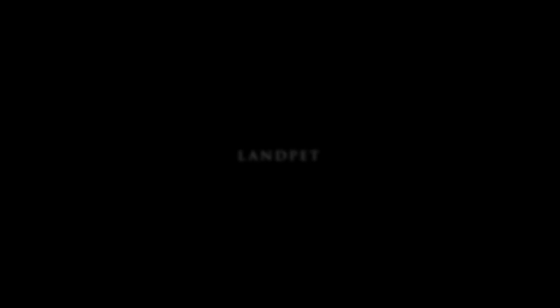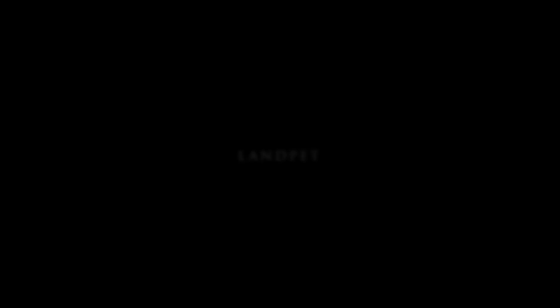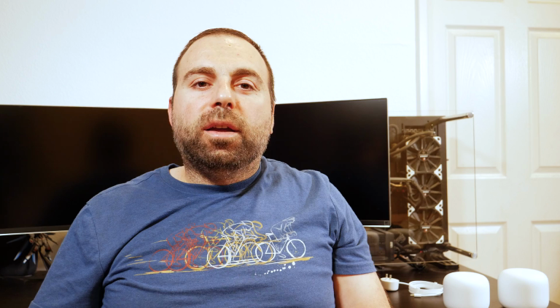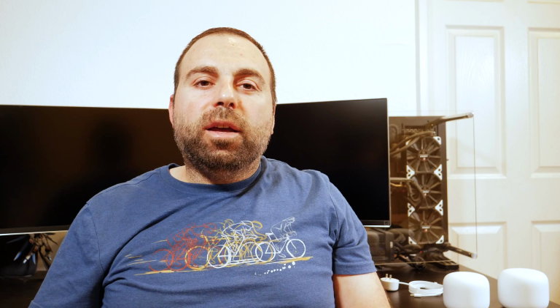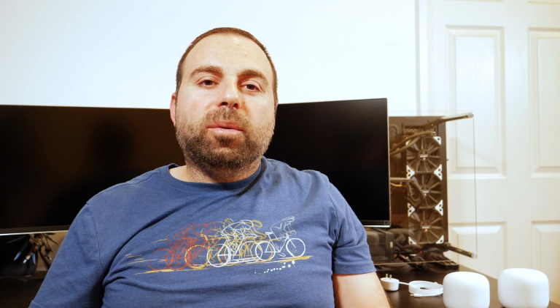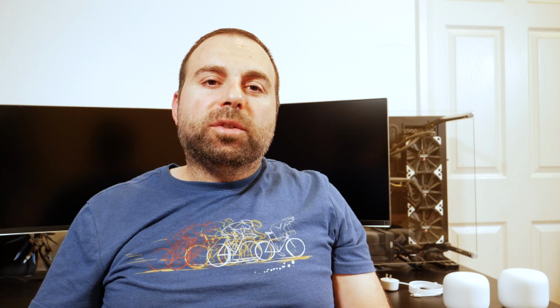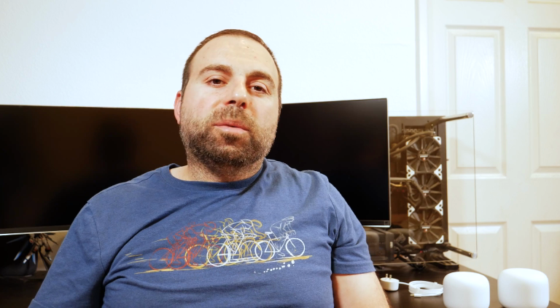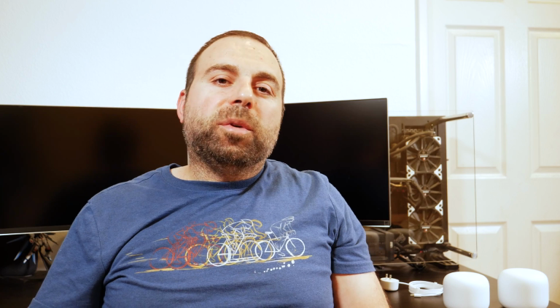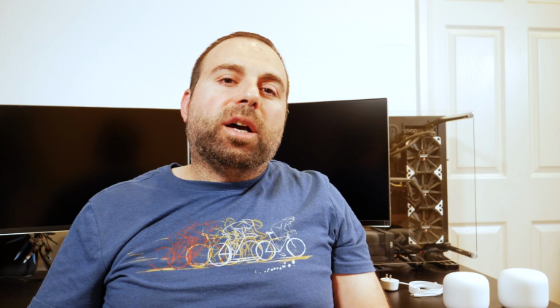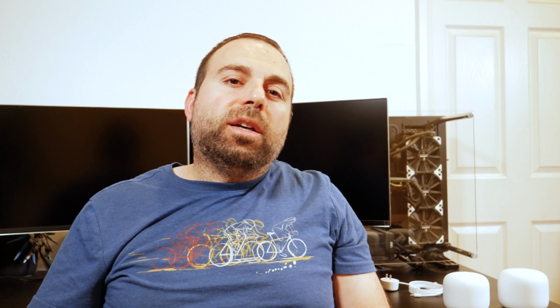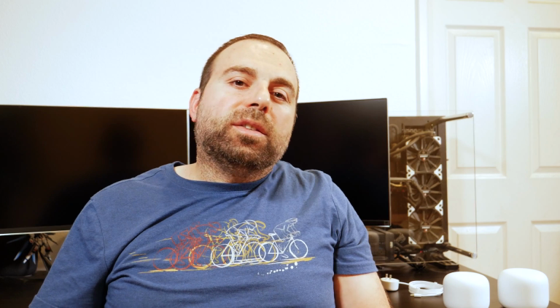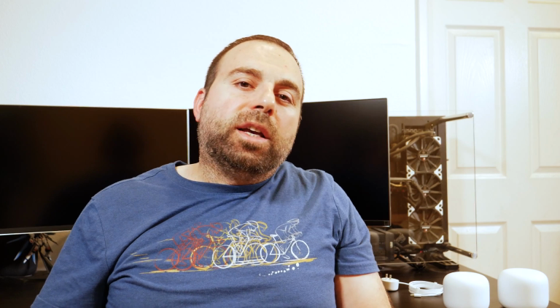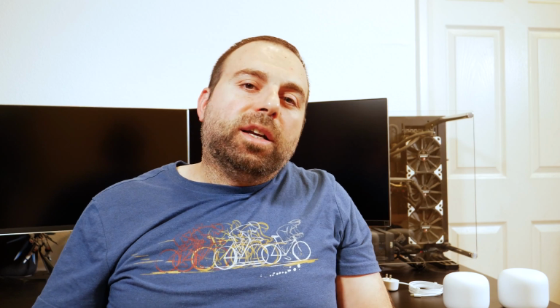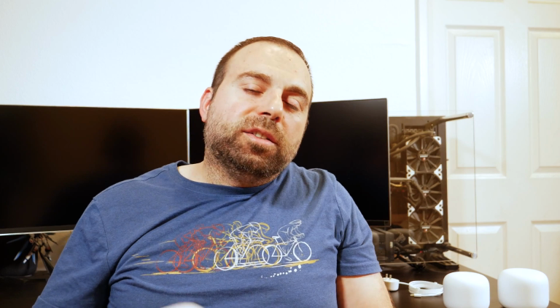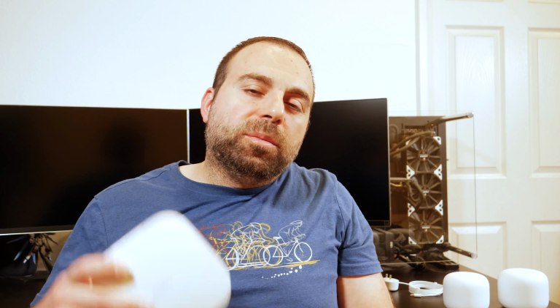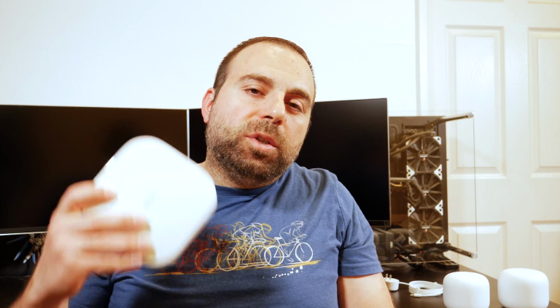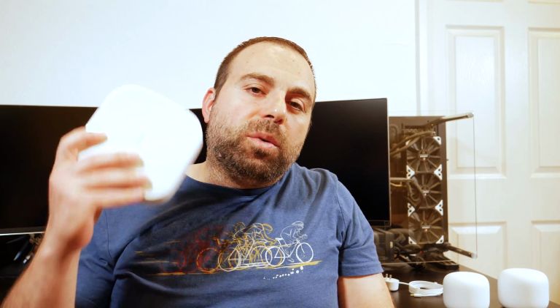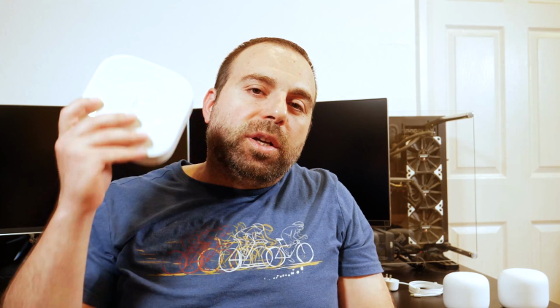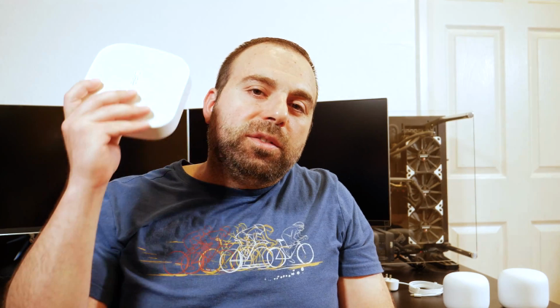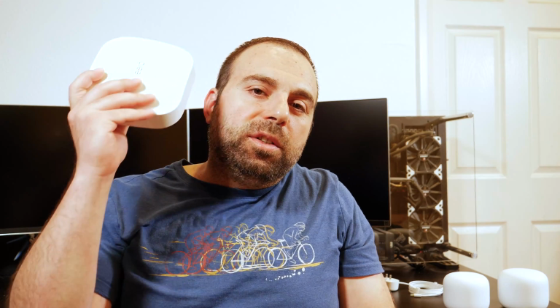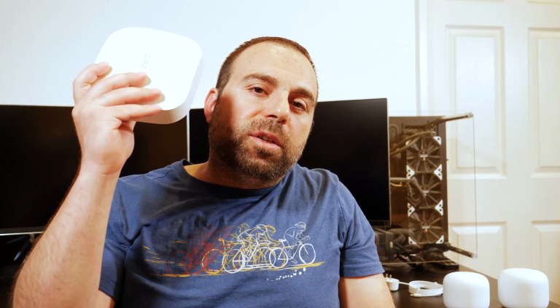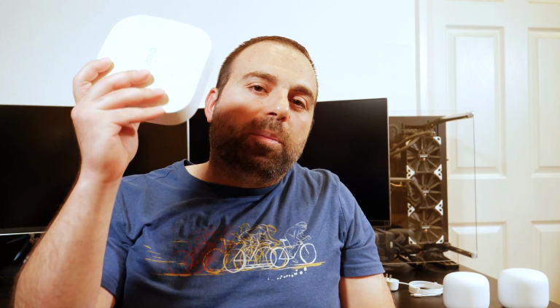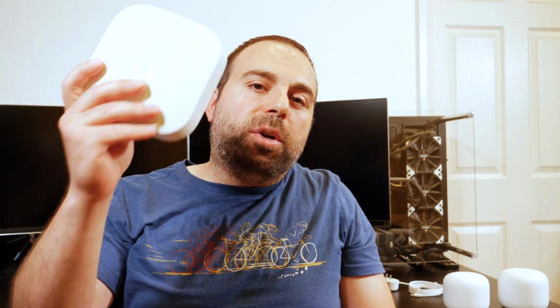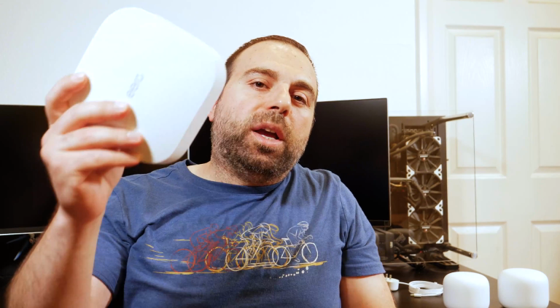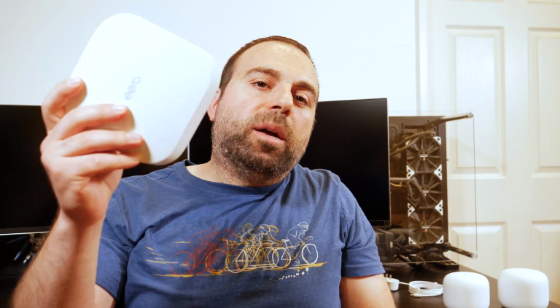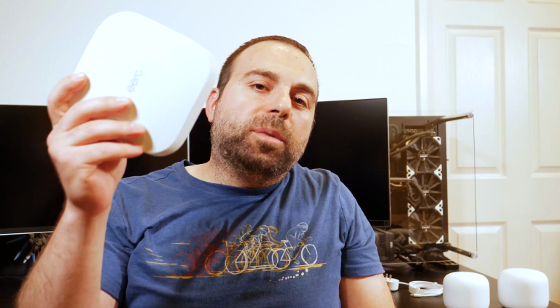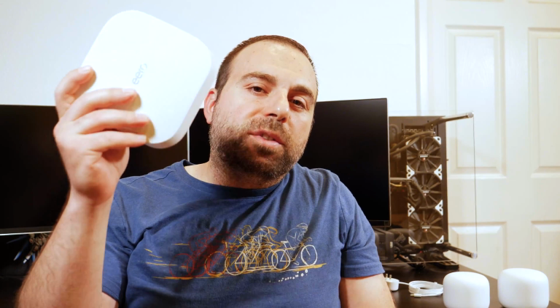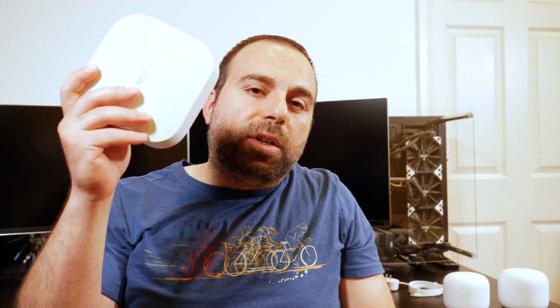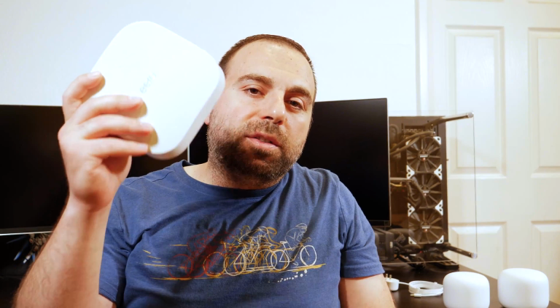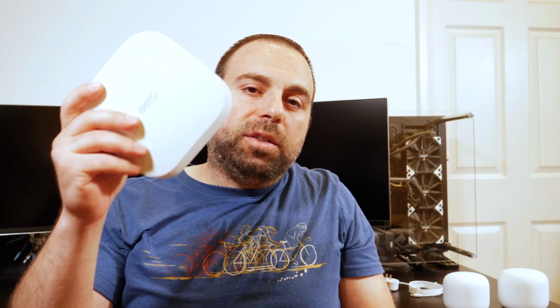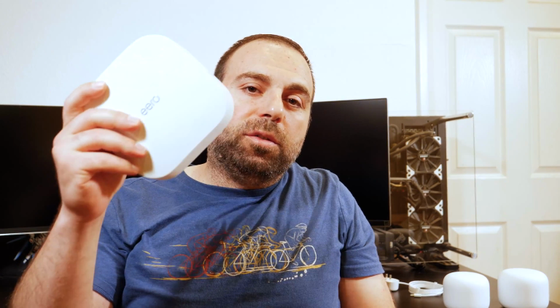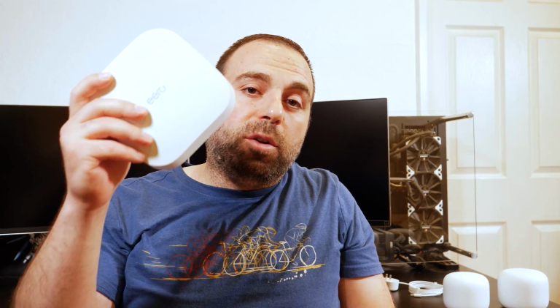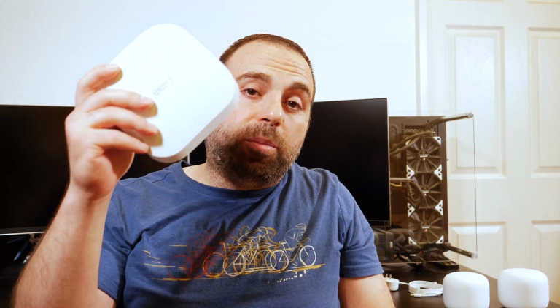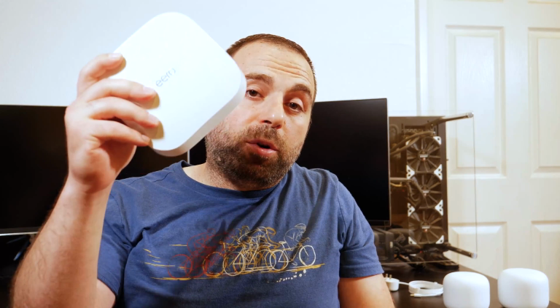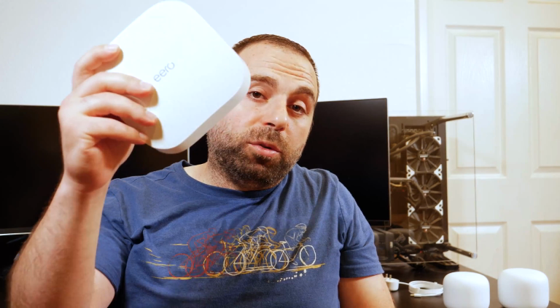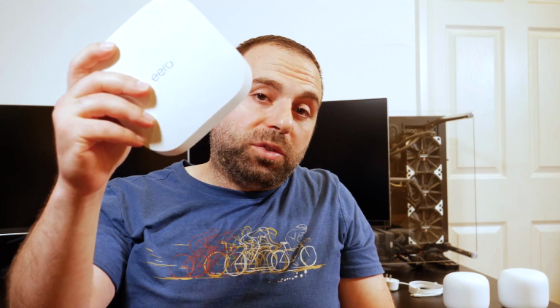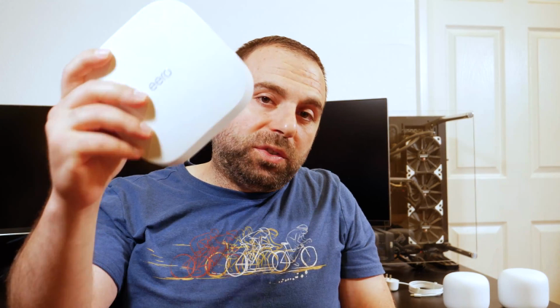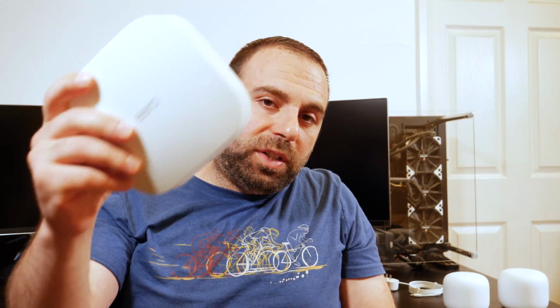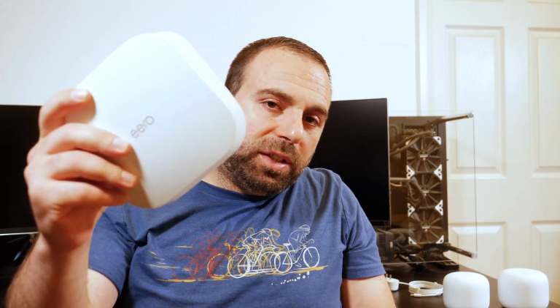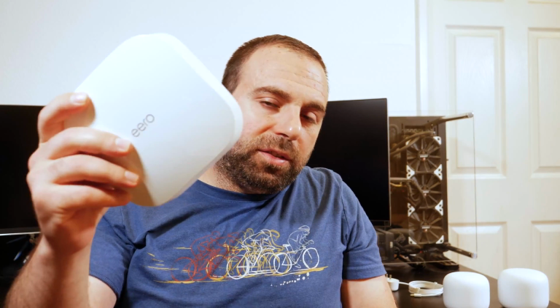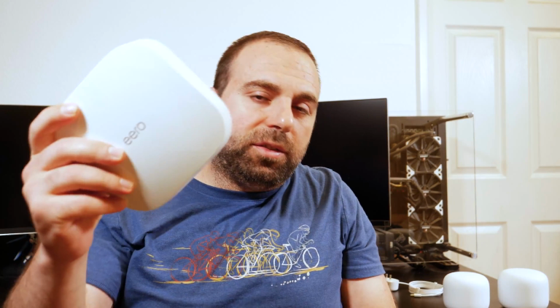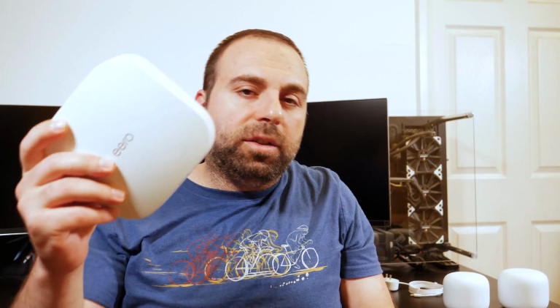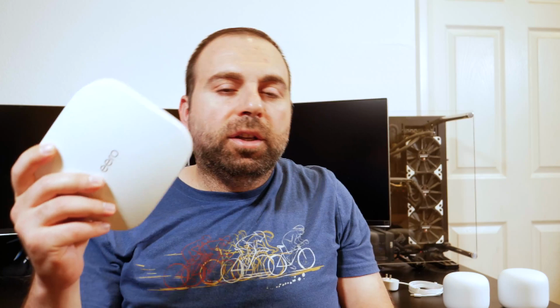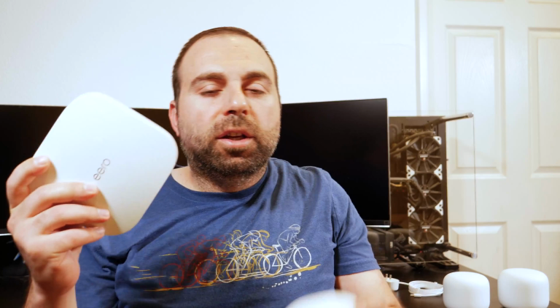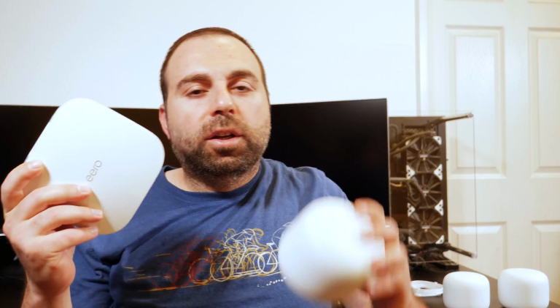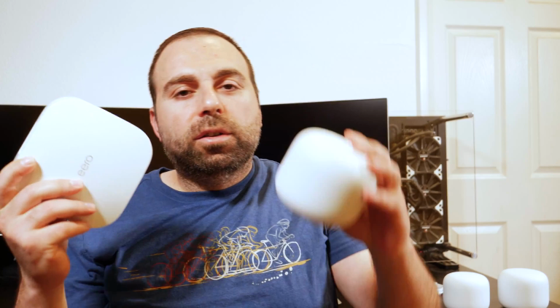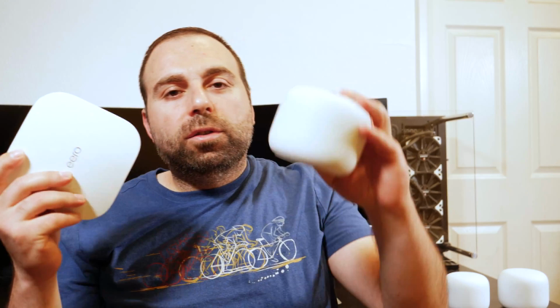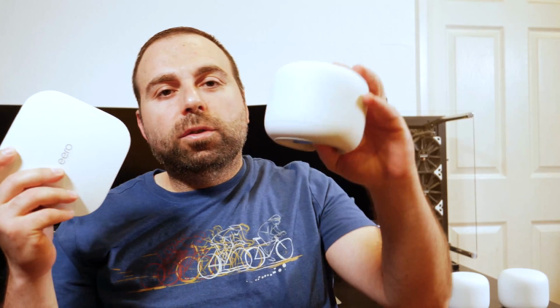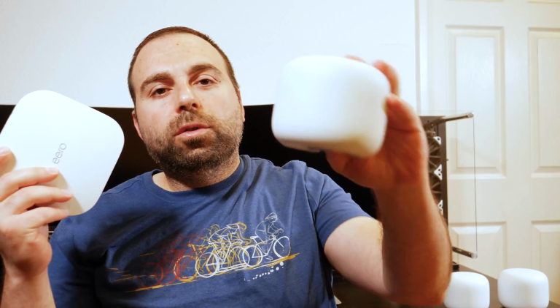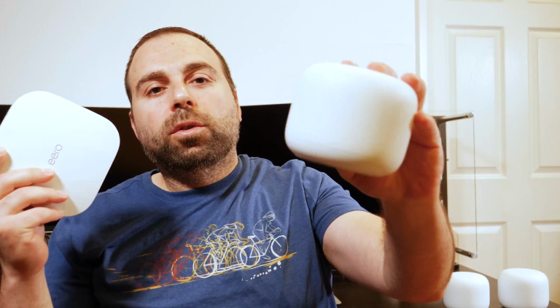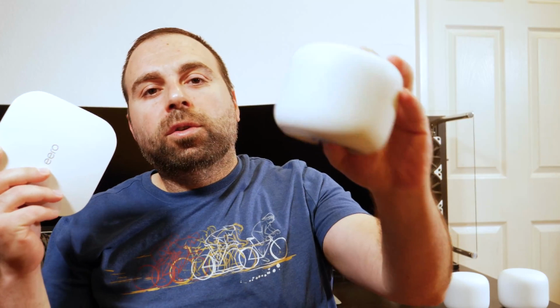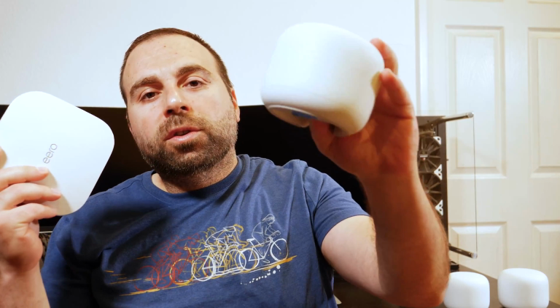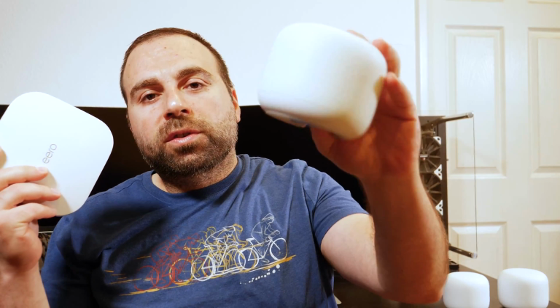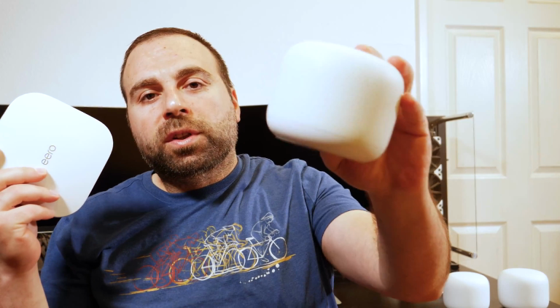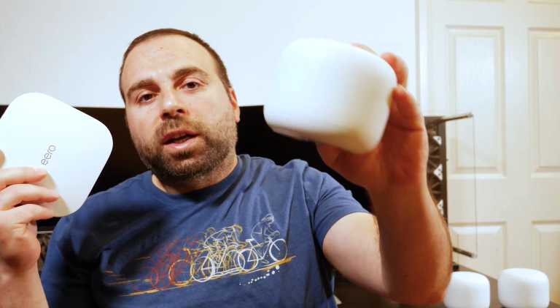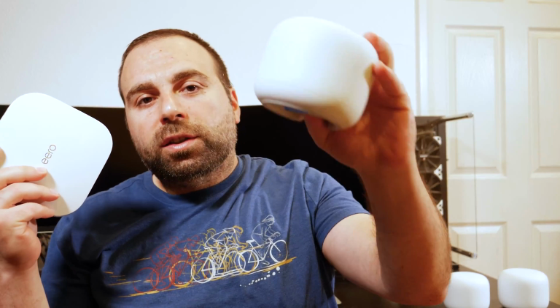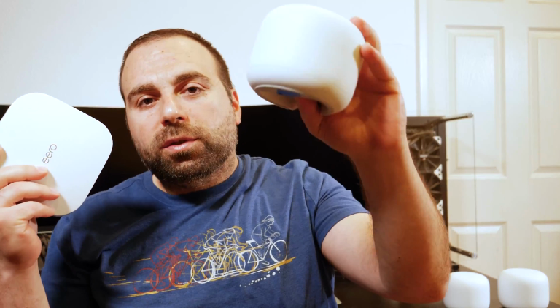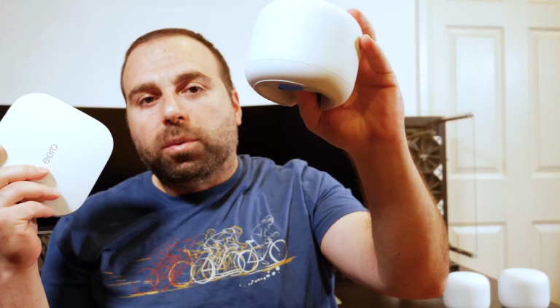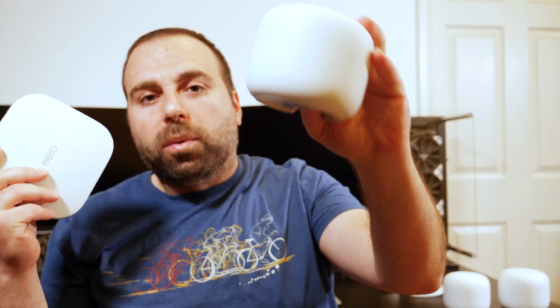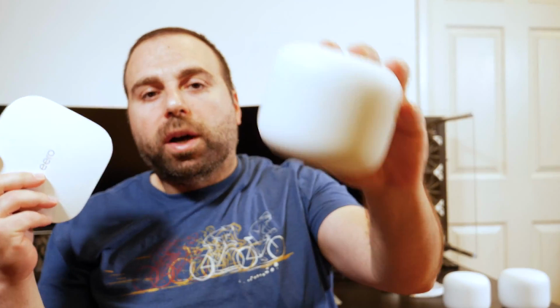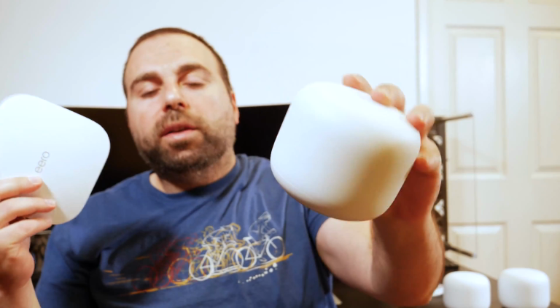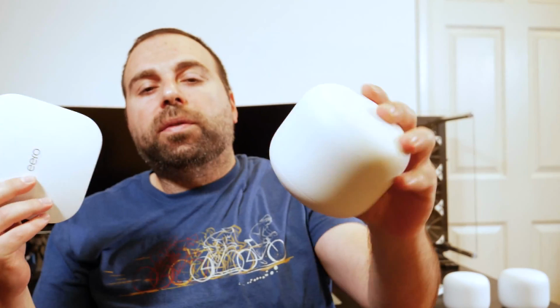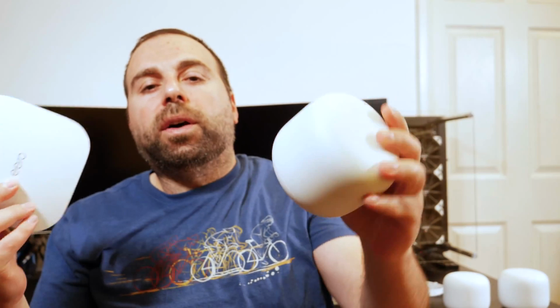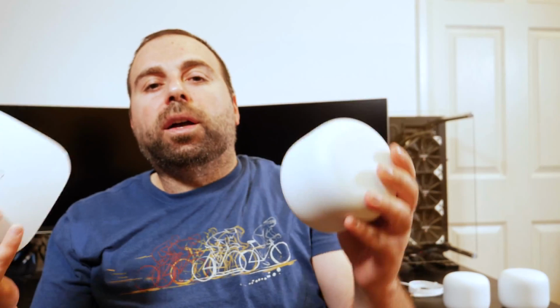Hey, what's up guys? I got some requests to compare Amazon's Eero Pro 6 to Google's Nest Wi-Fi.